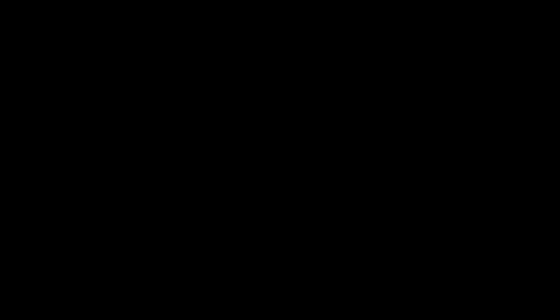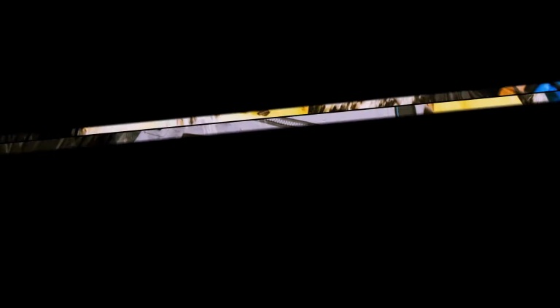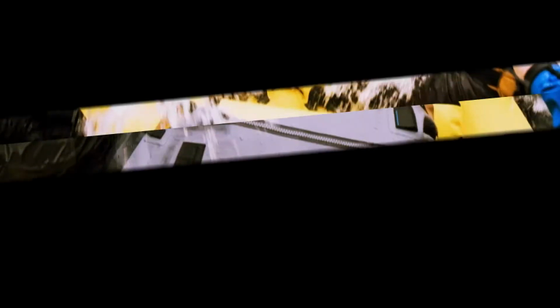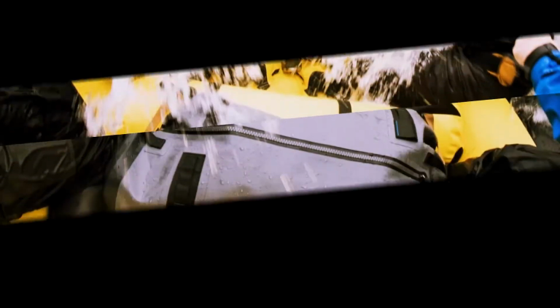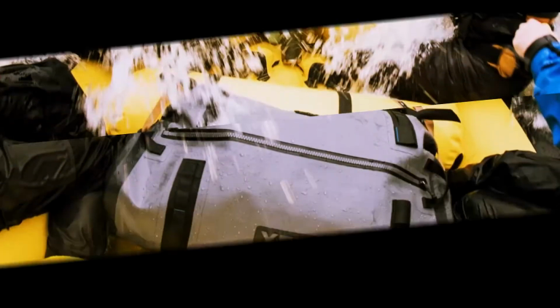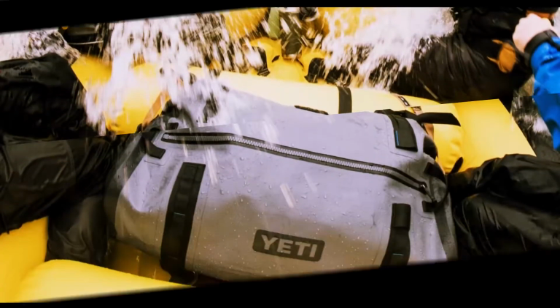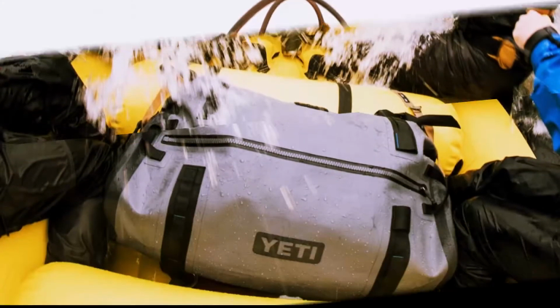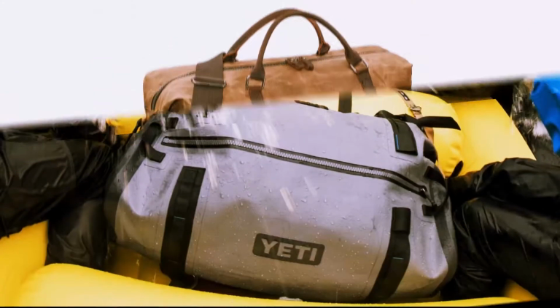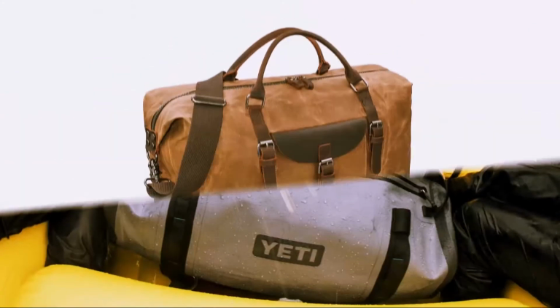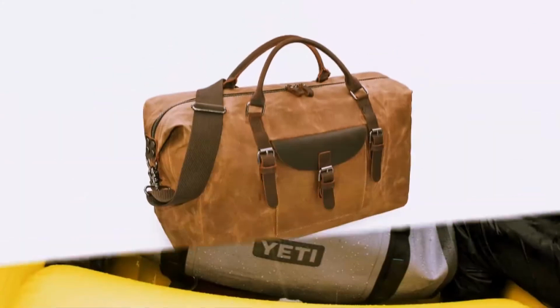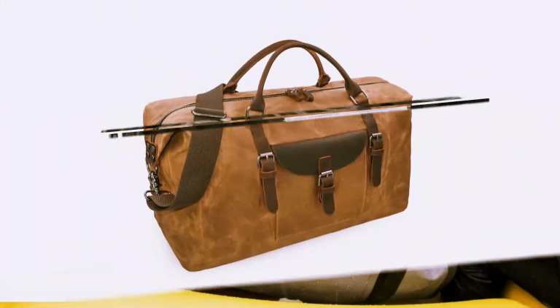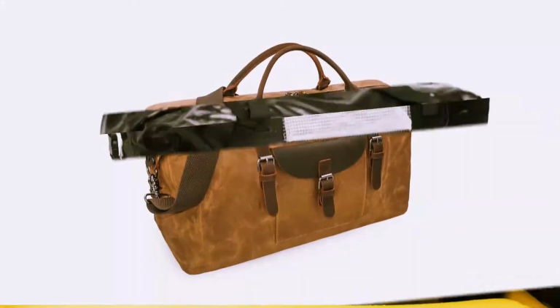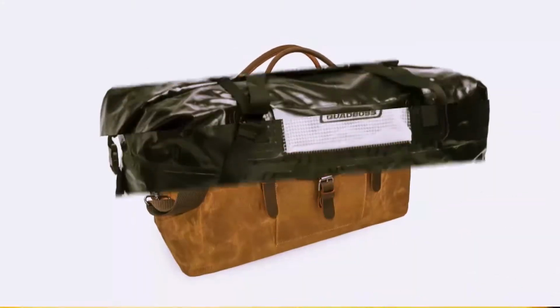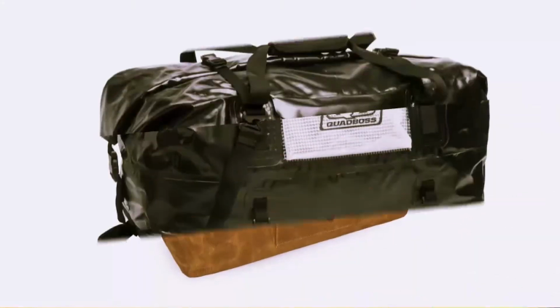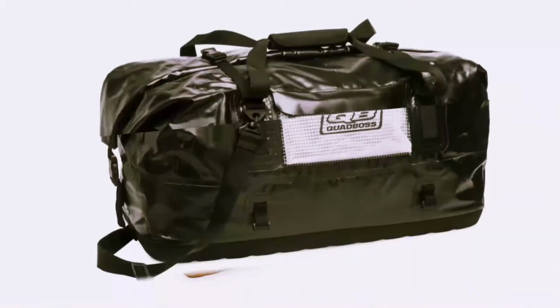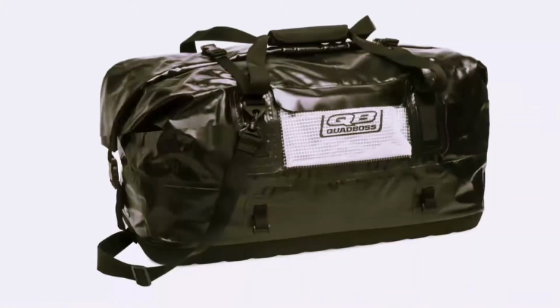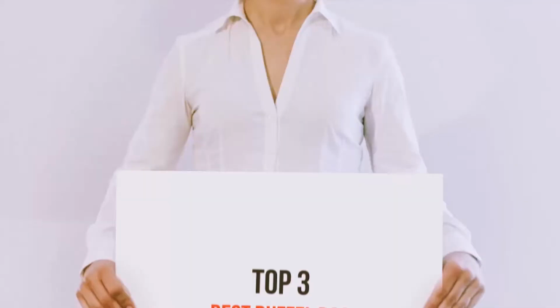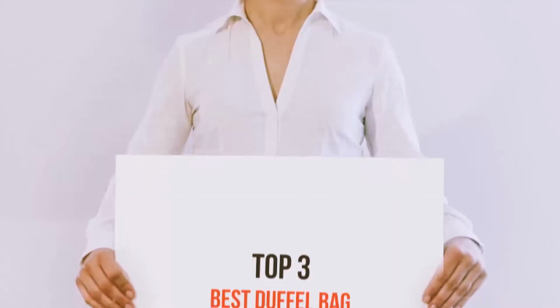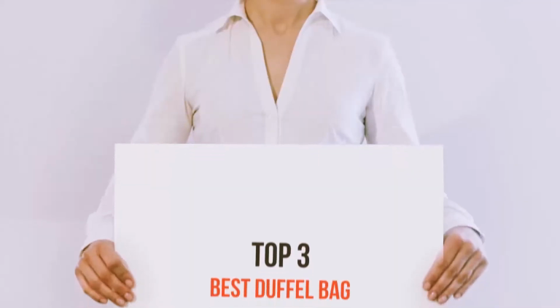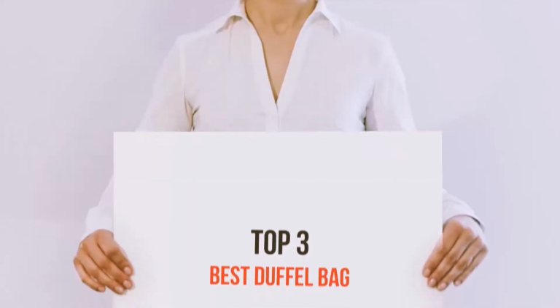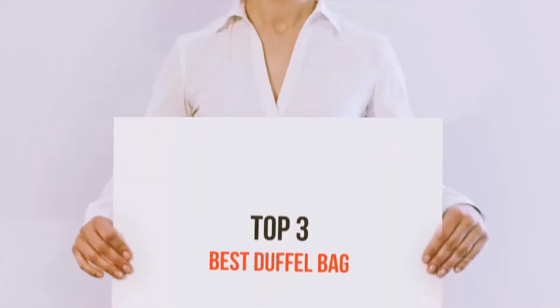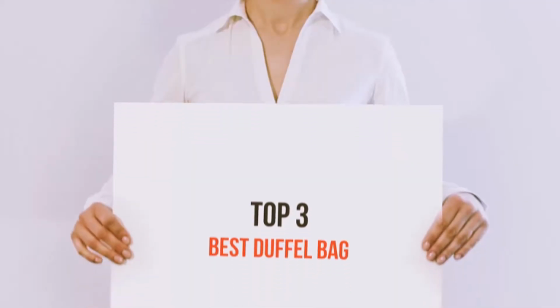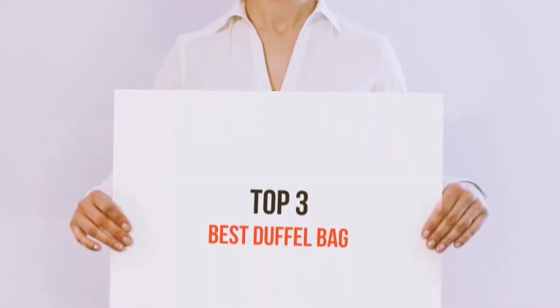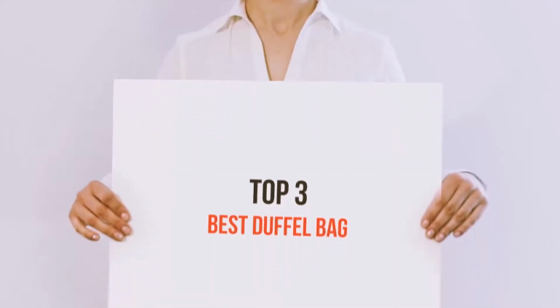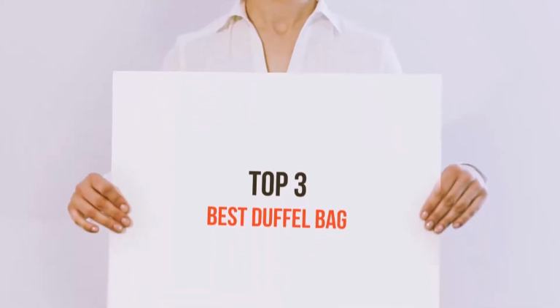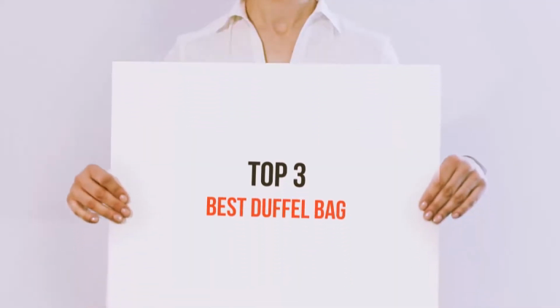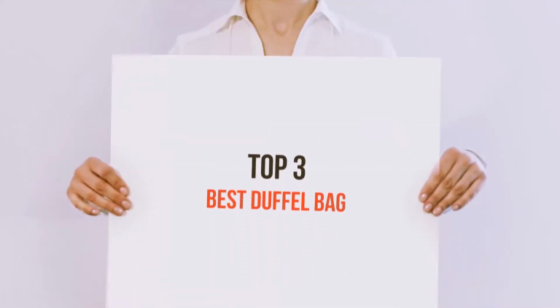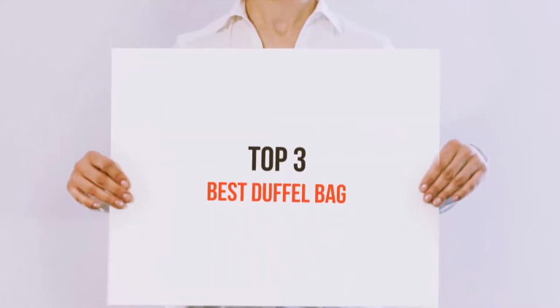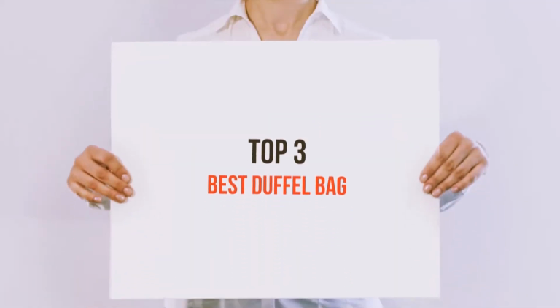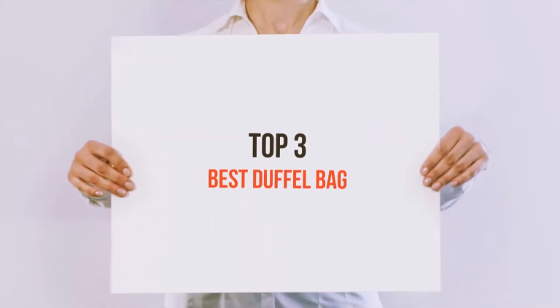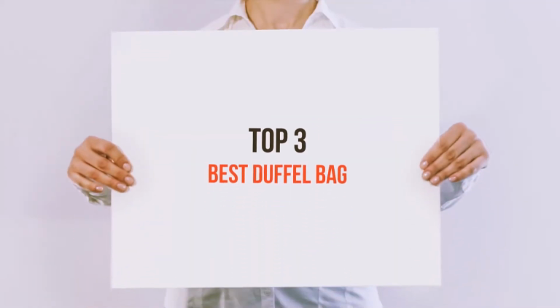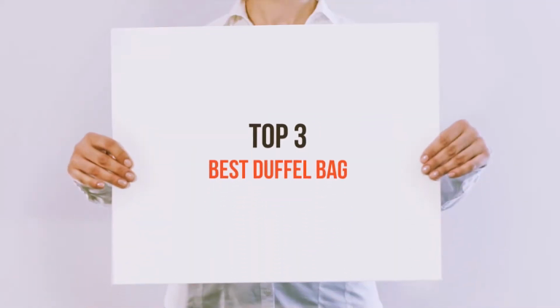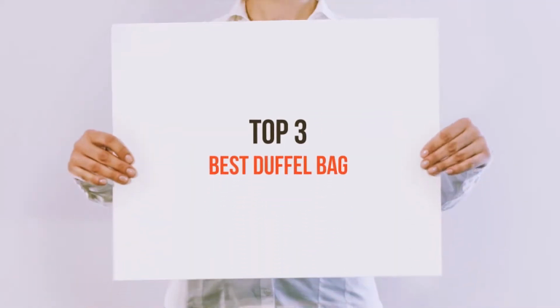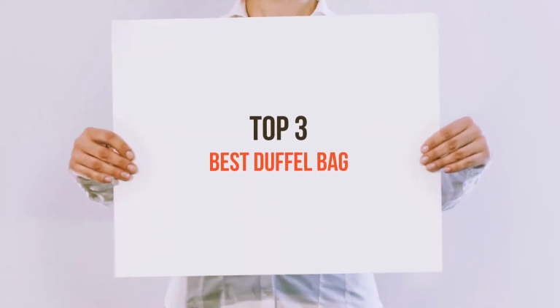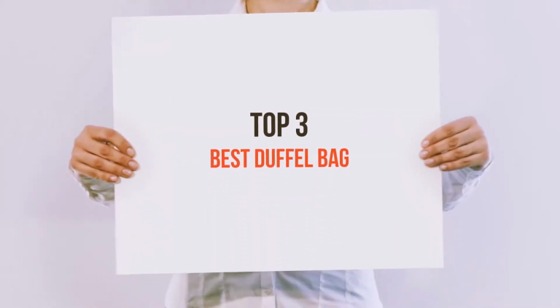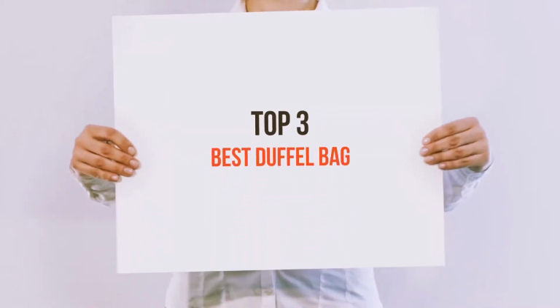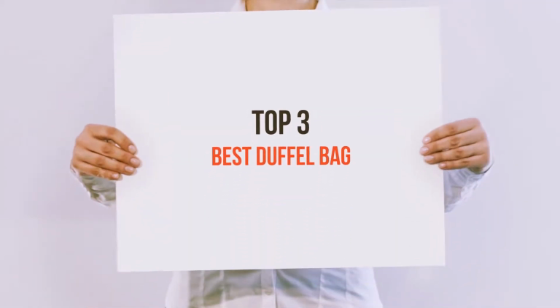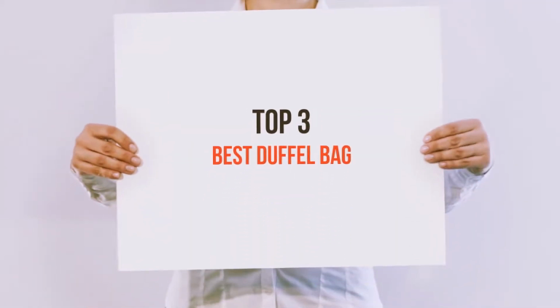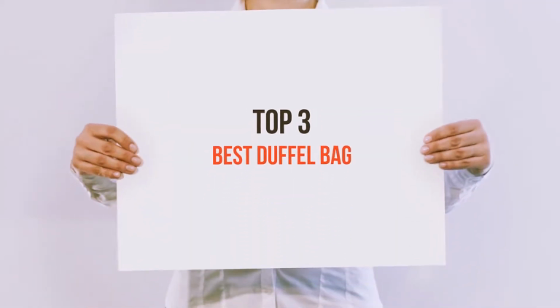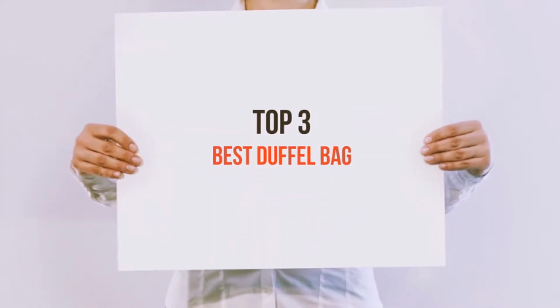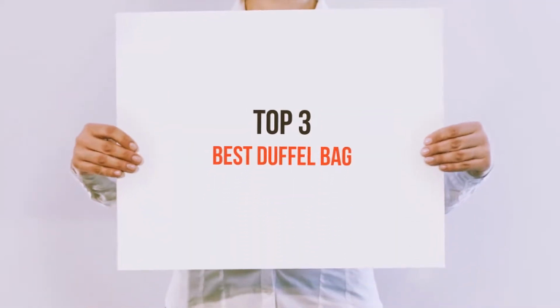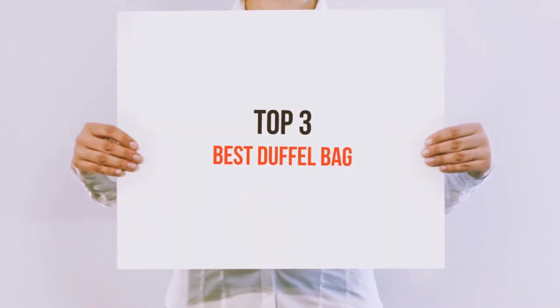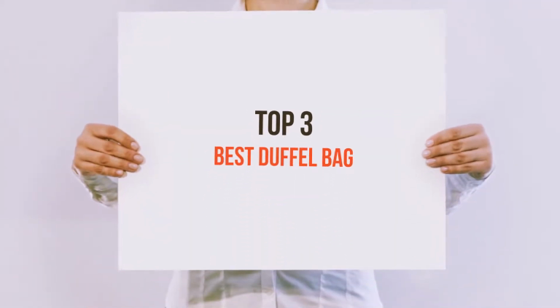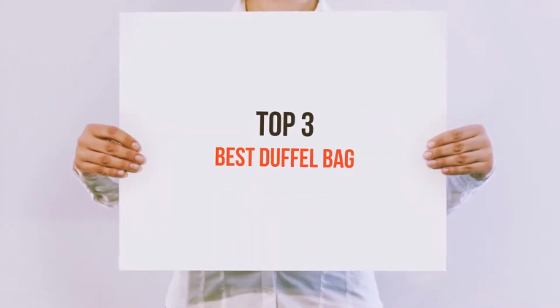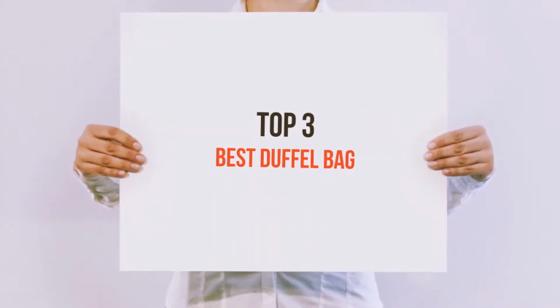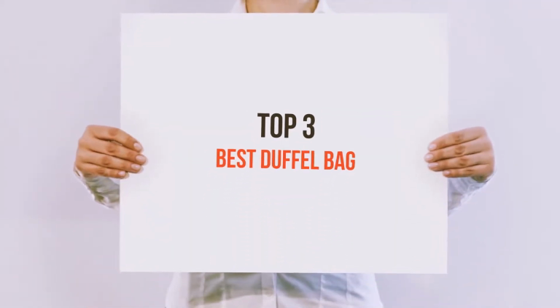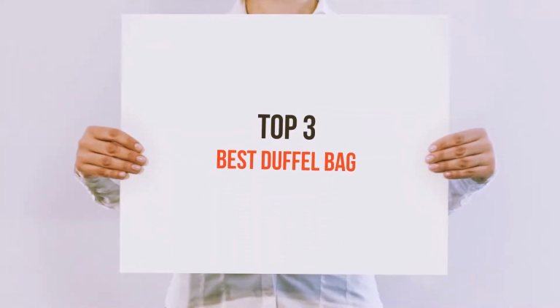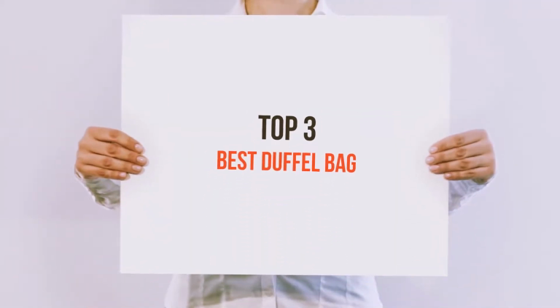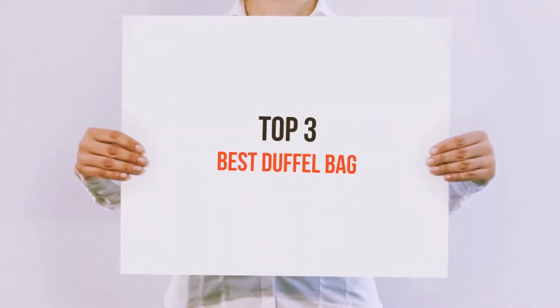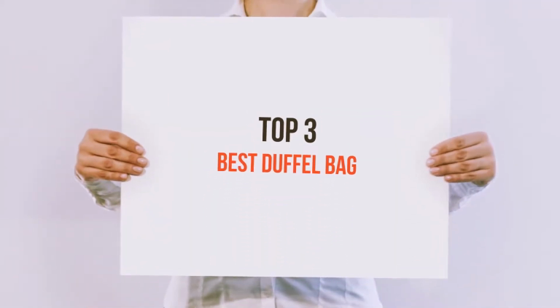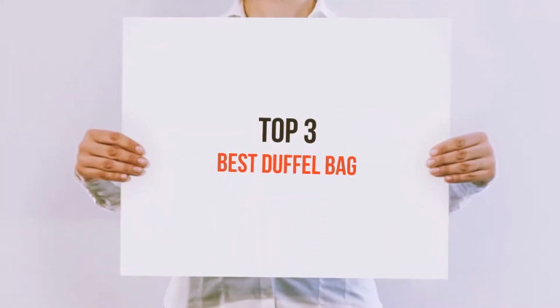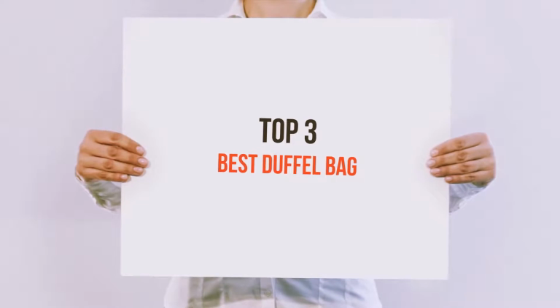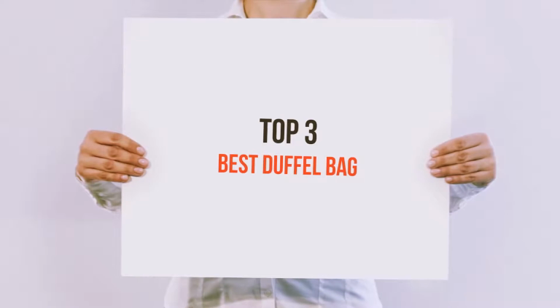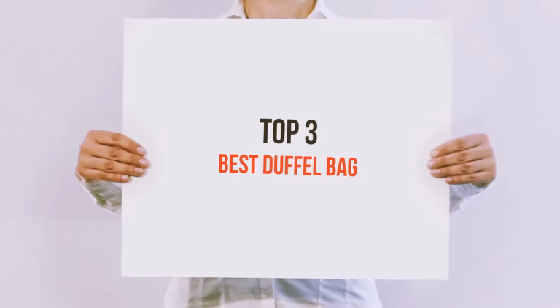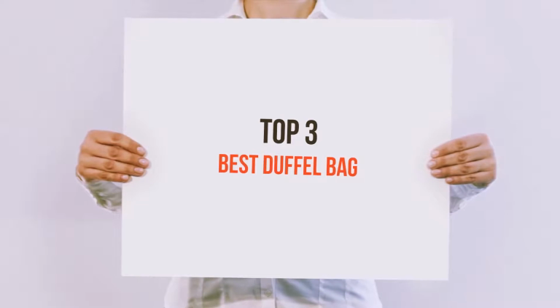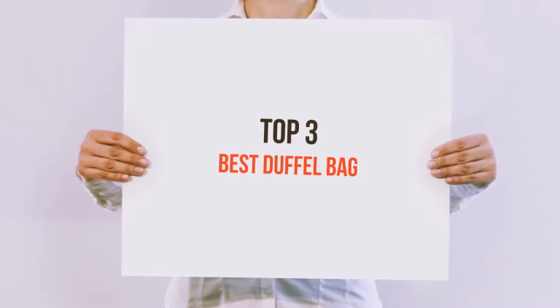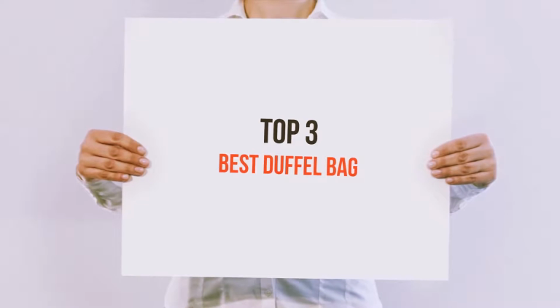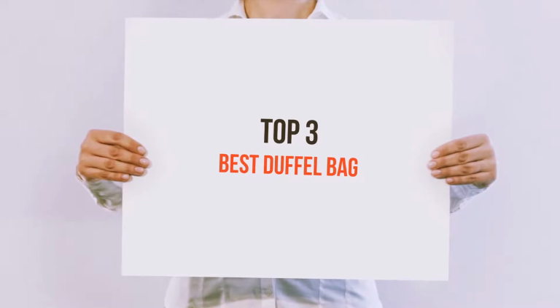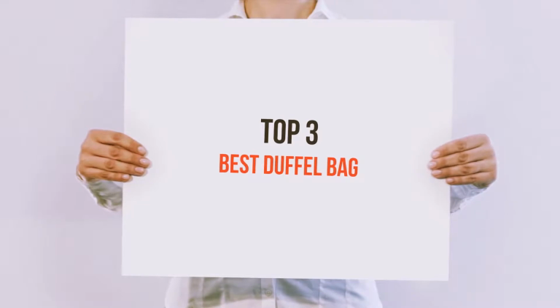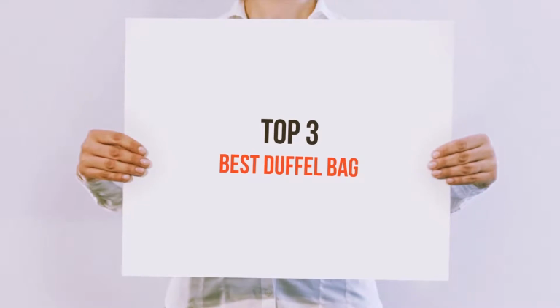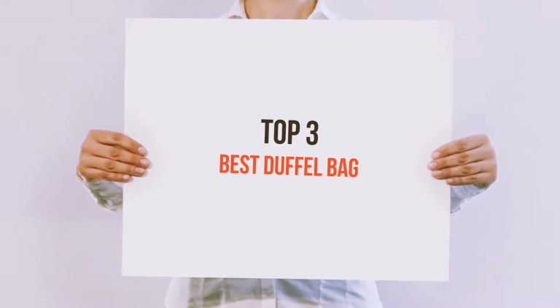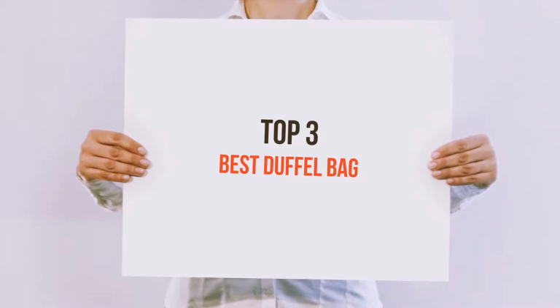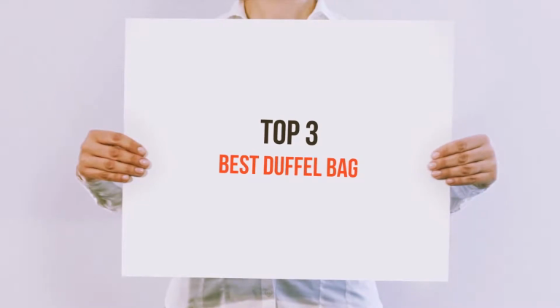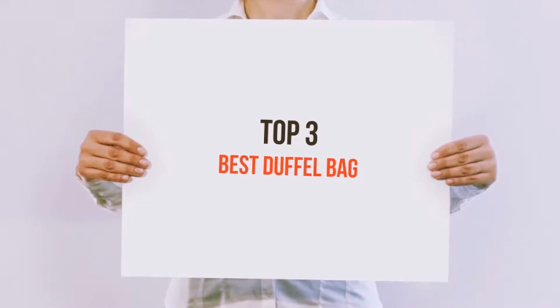Hi everyone, welcome back to my channel. Today I'm going to talk about the top 3 best duffel bags.